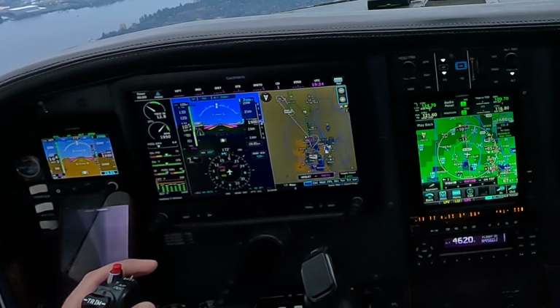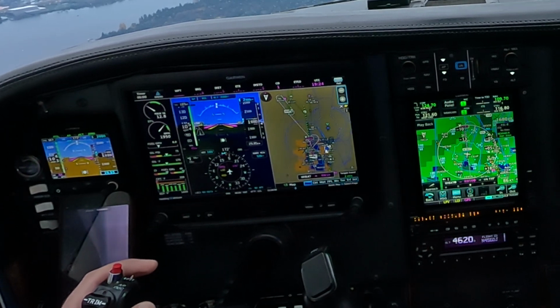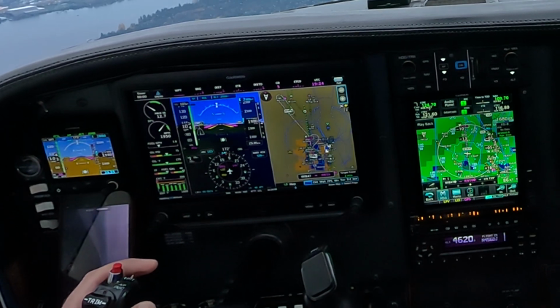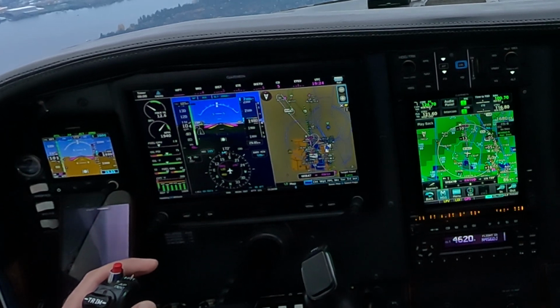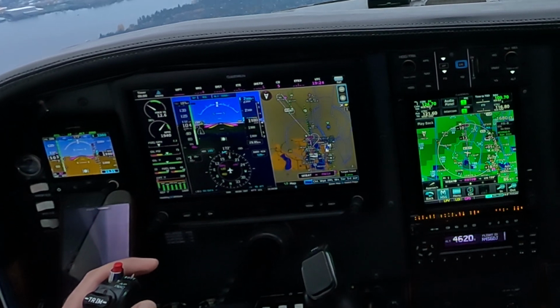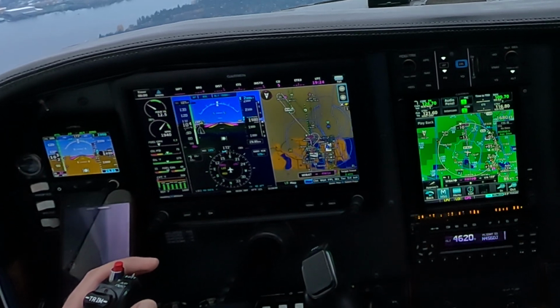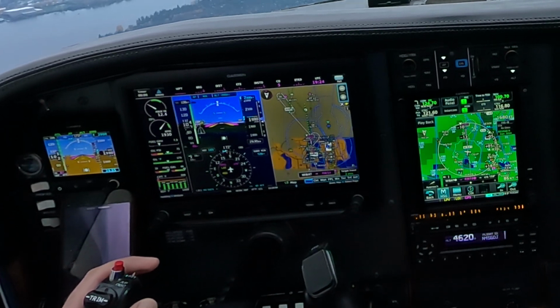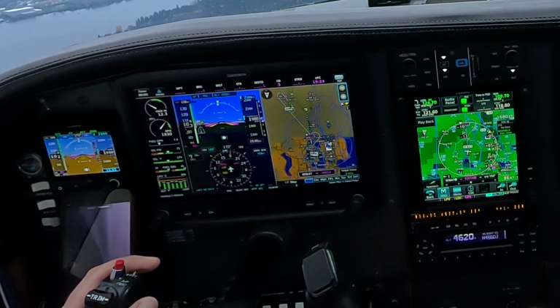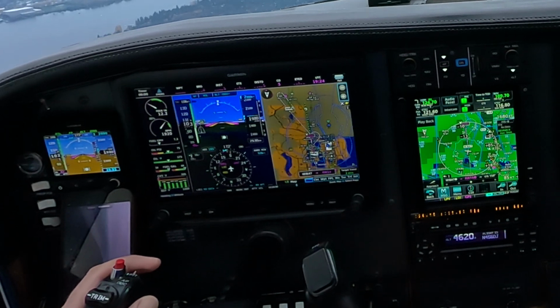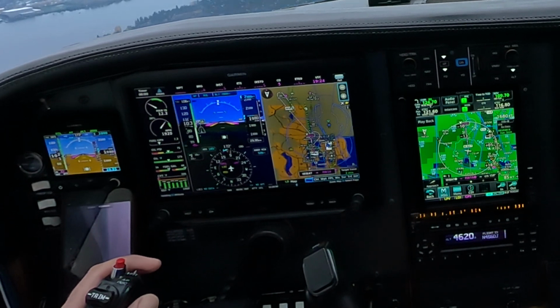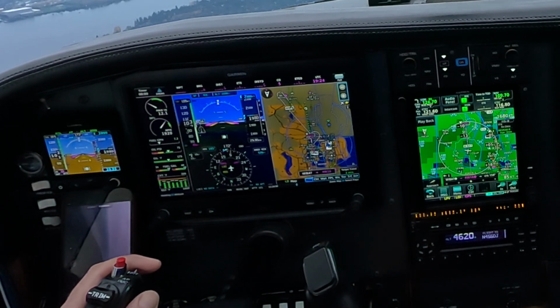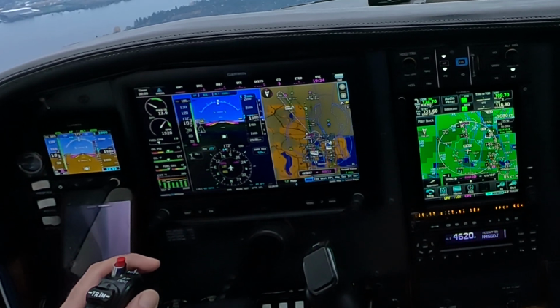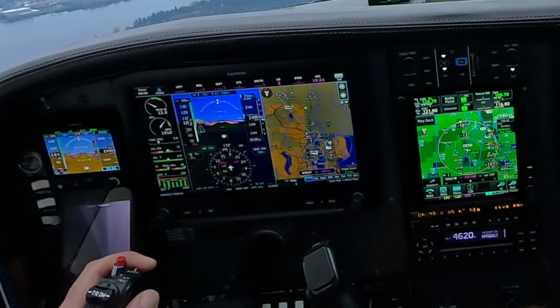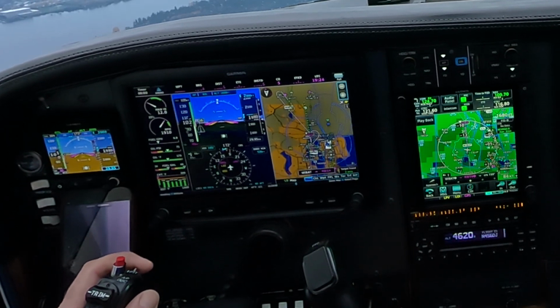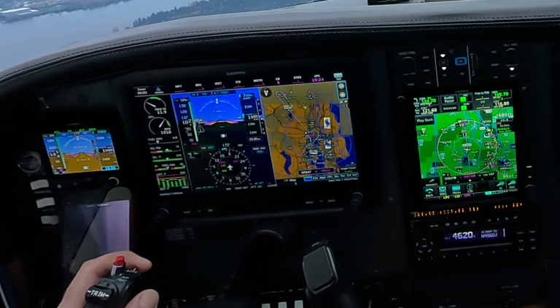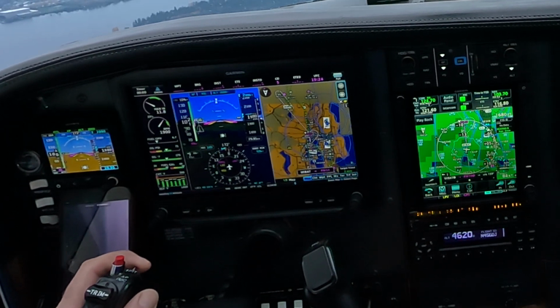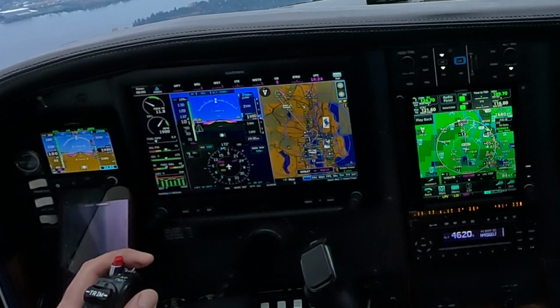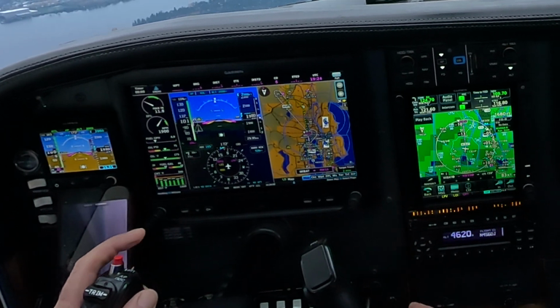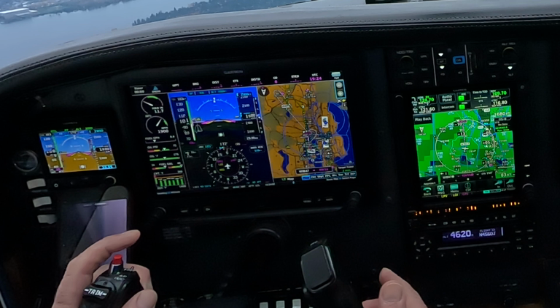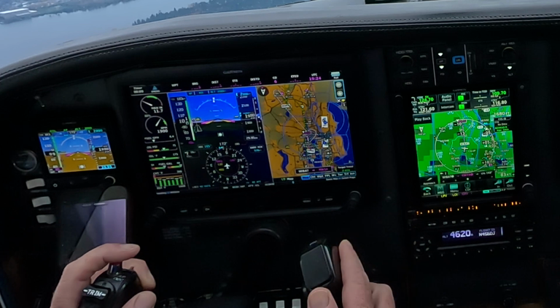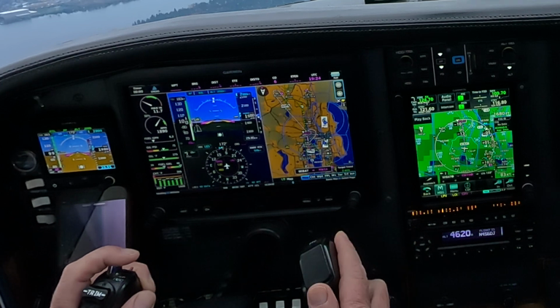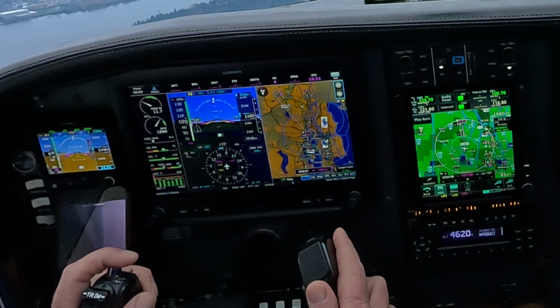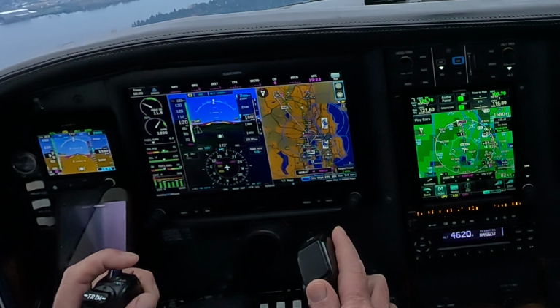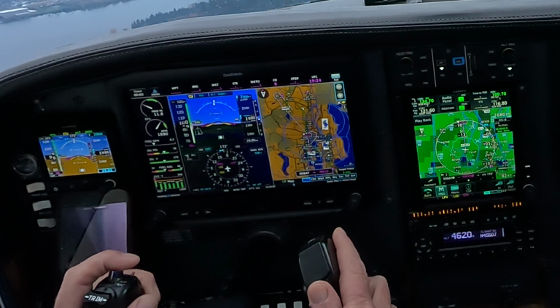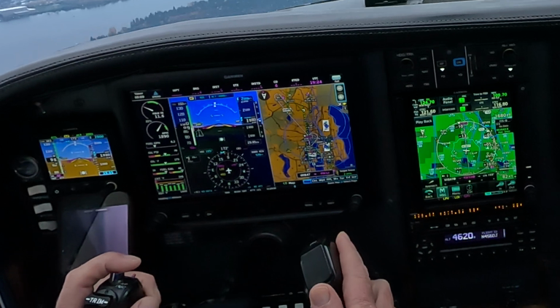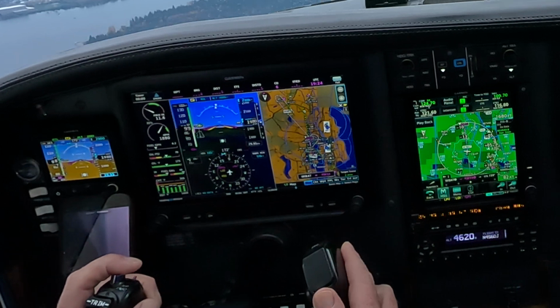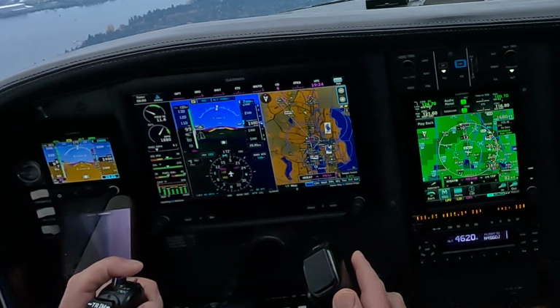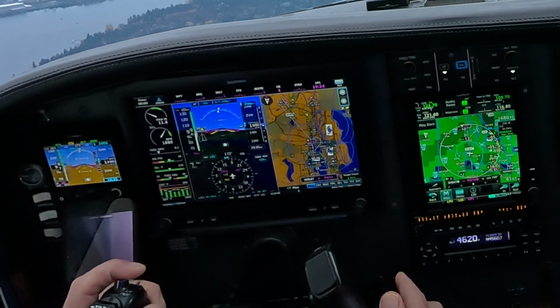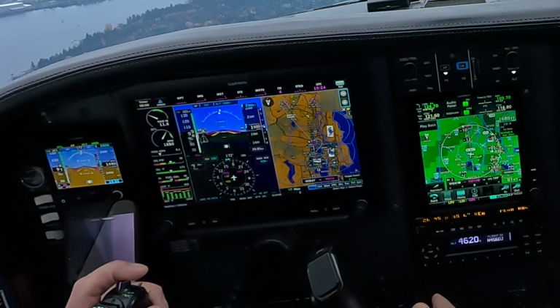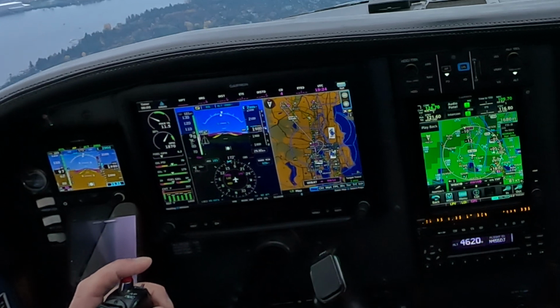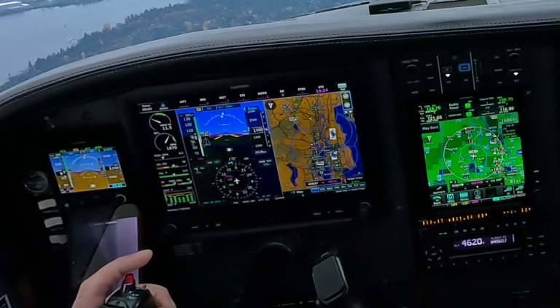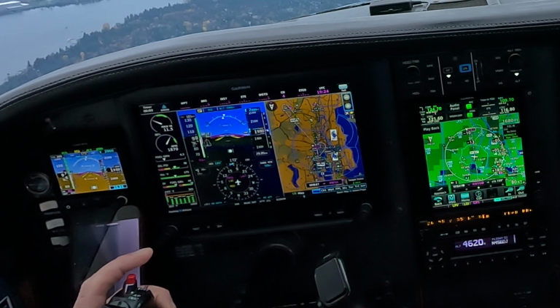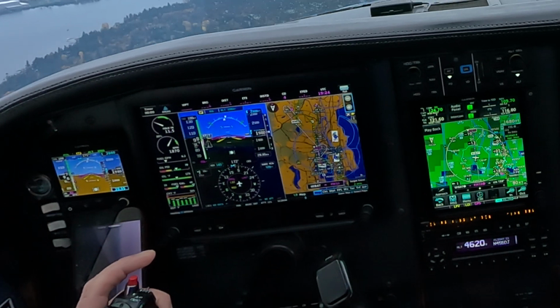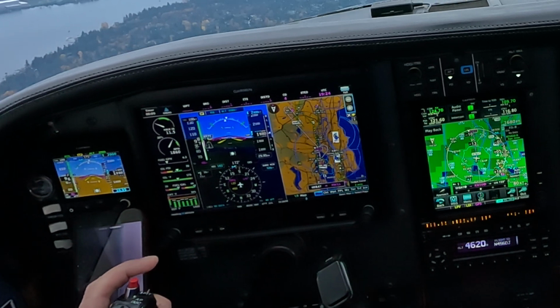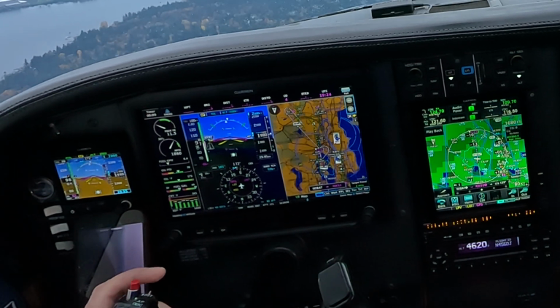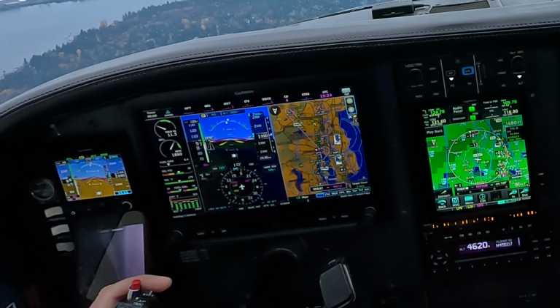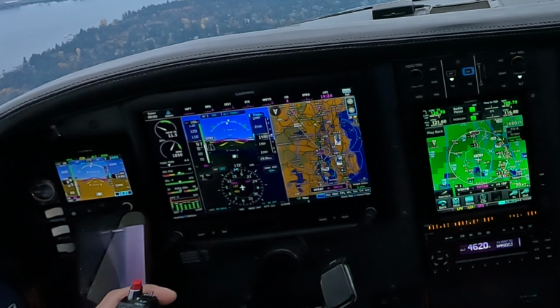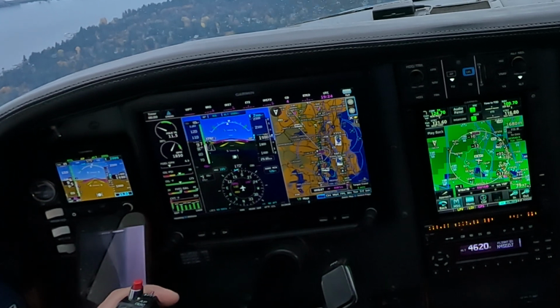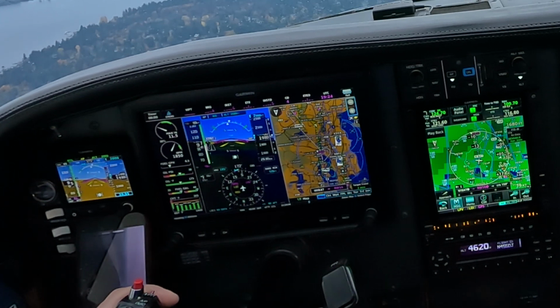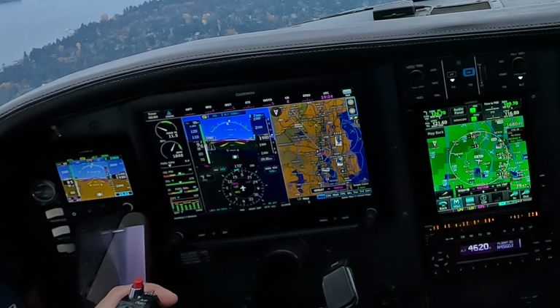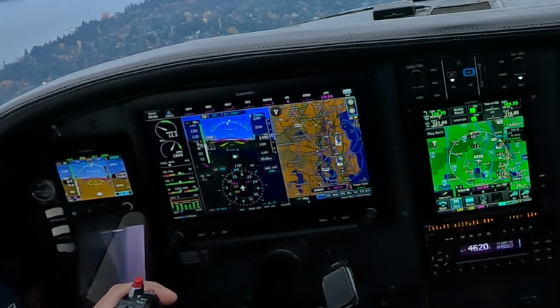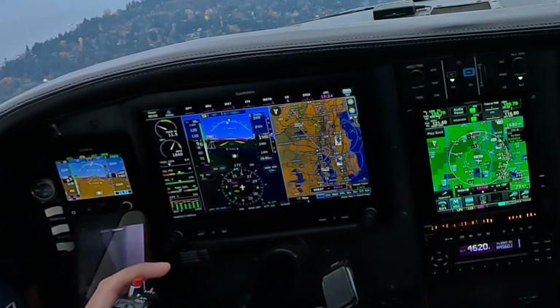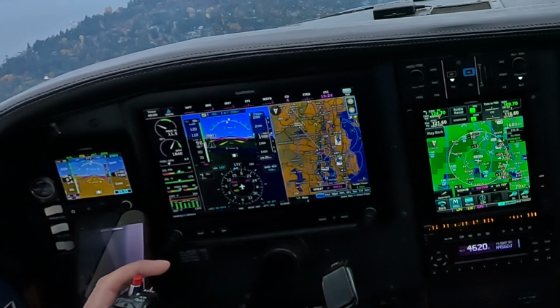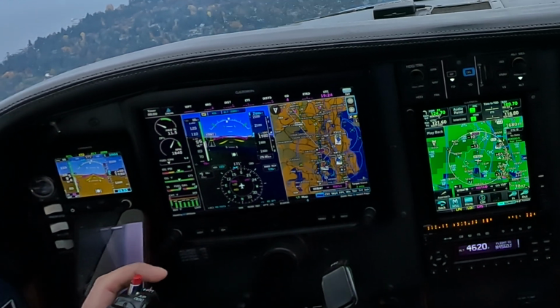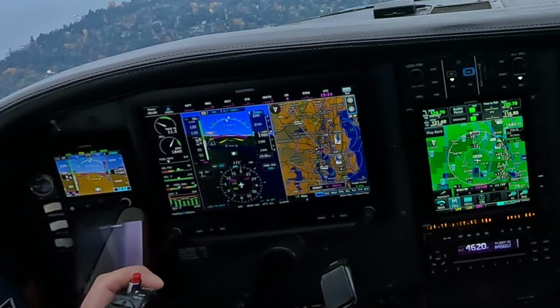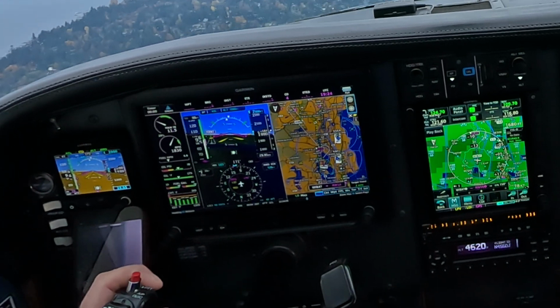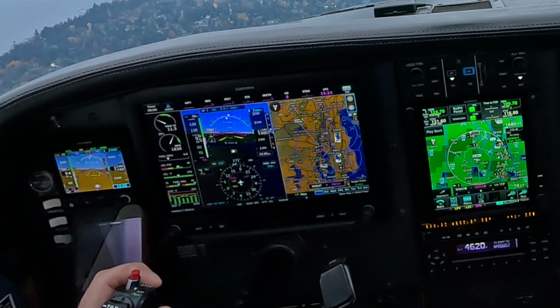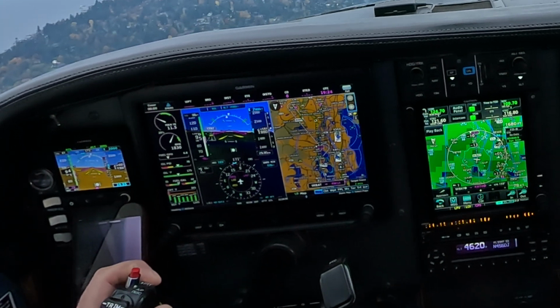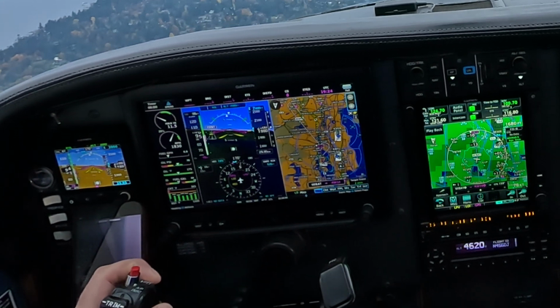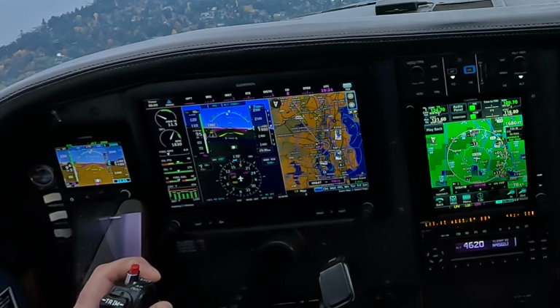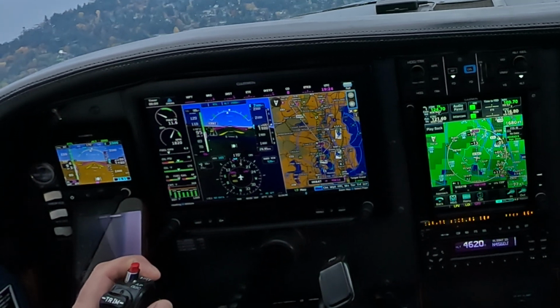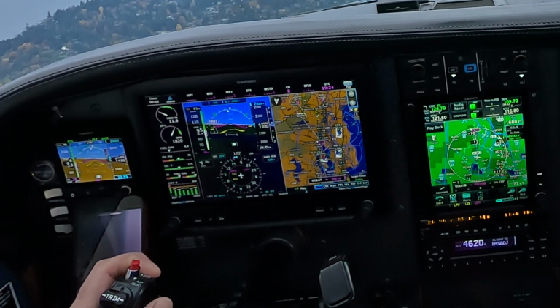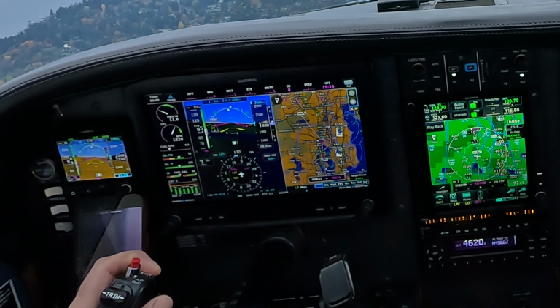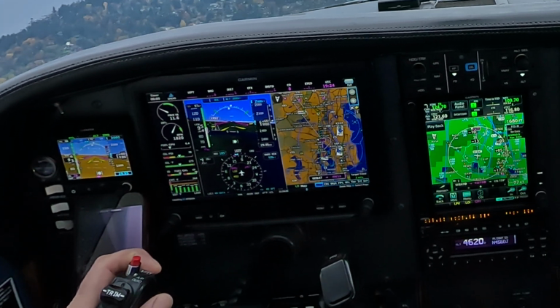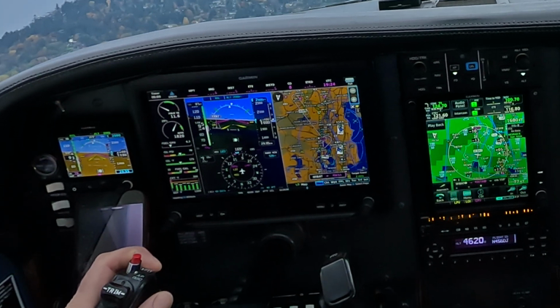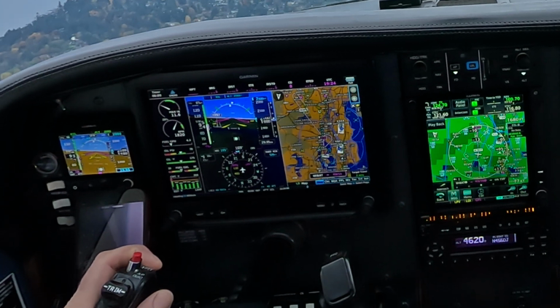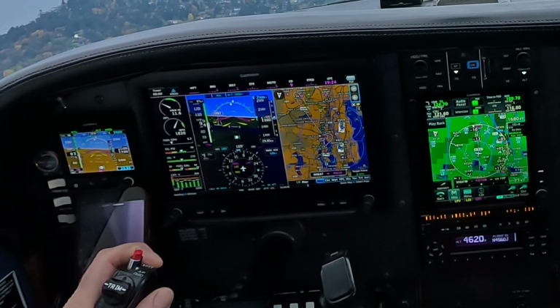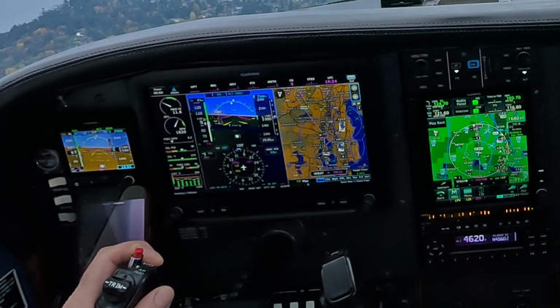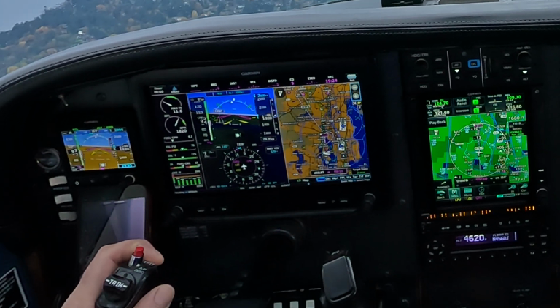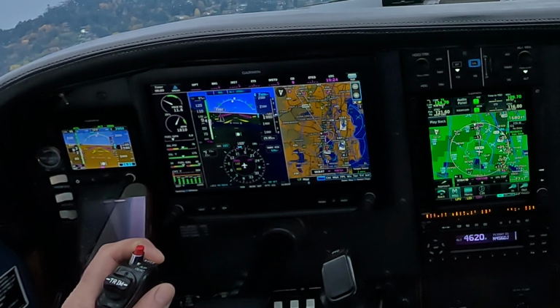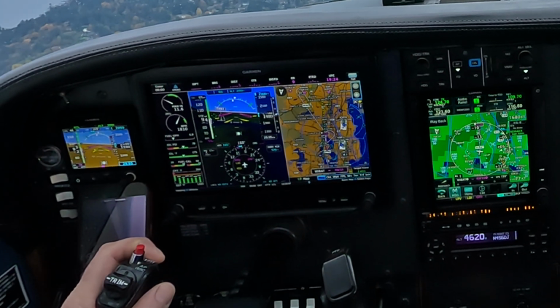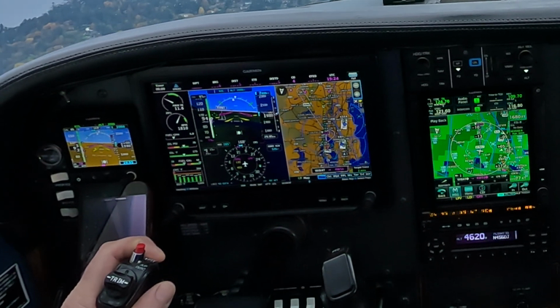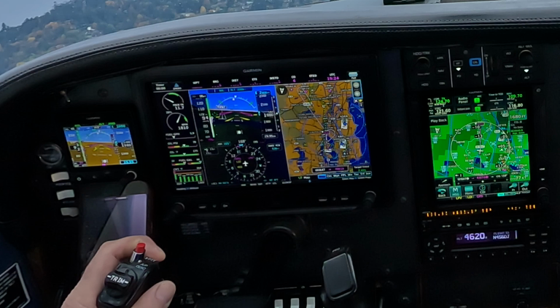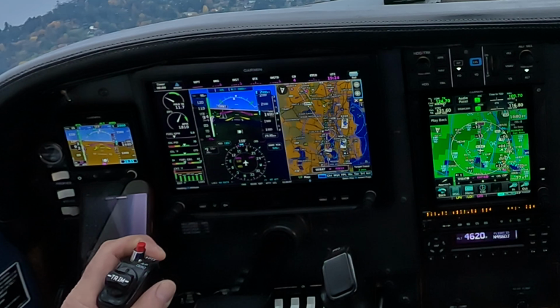Cessna 456 Delta Juliet, you're following Cessna traffic close in left base, runway 16, clear to land. Clear to land 16, 456 Delta Juliet.